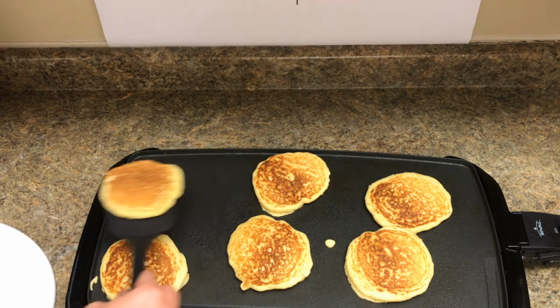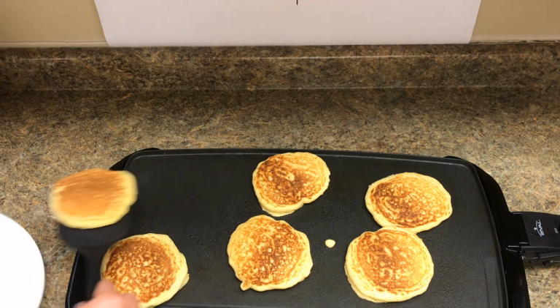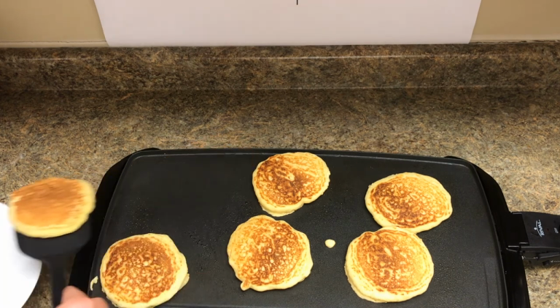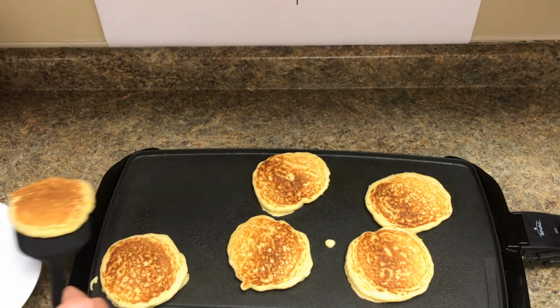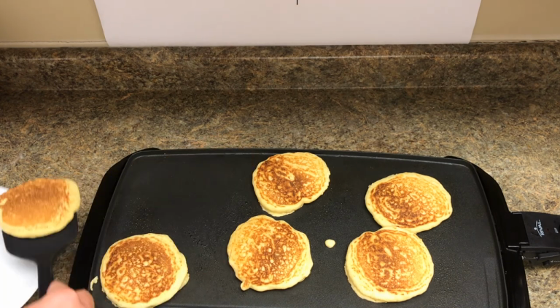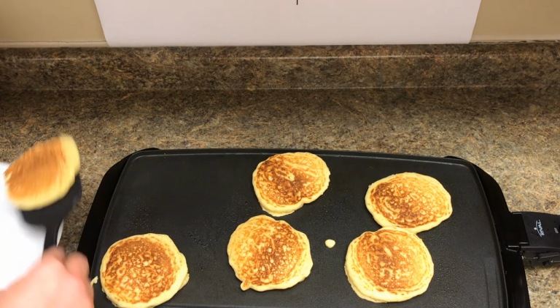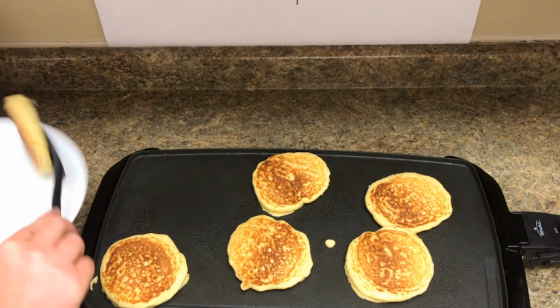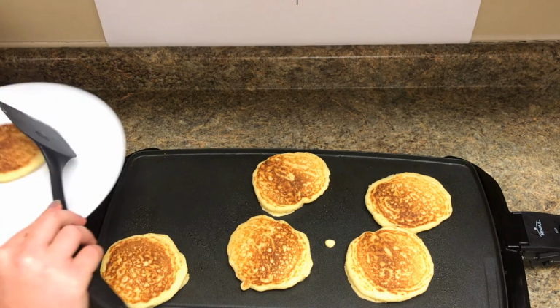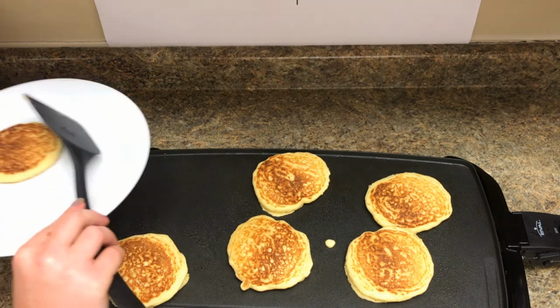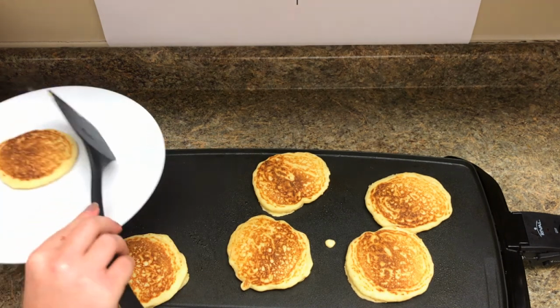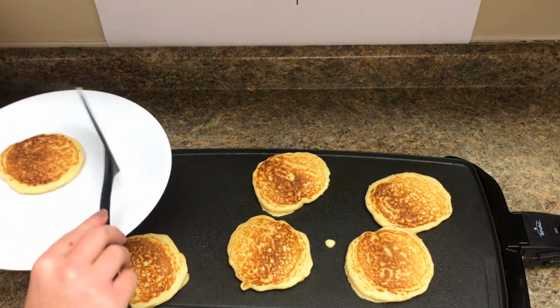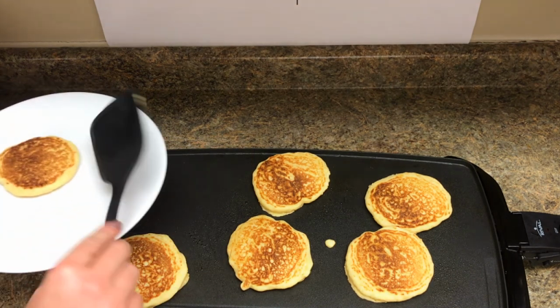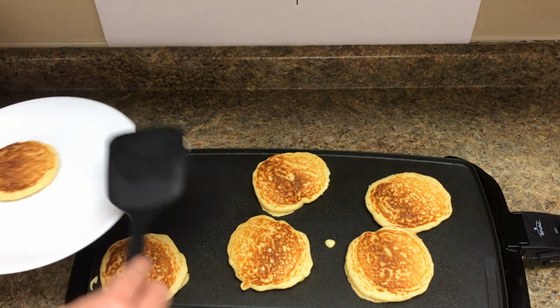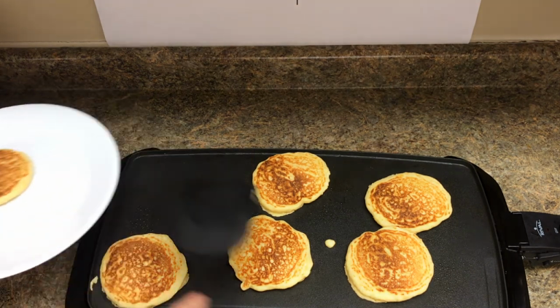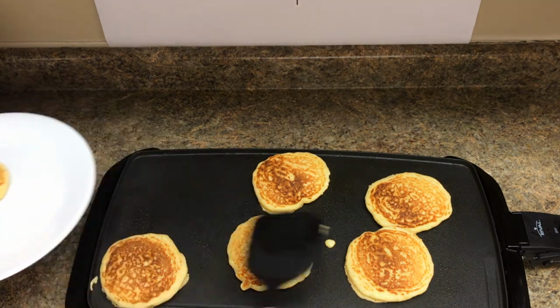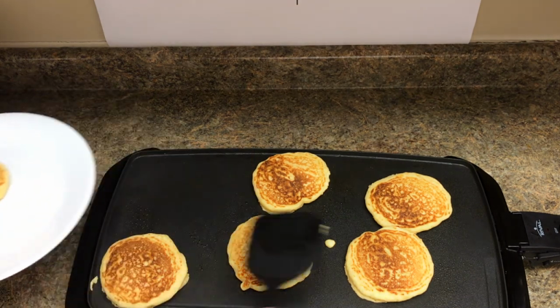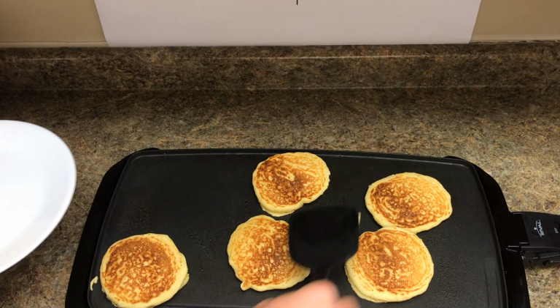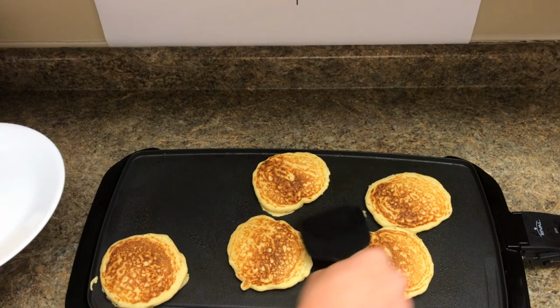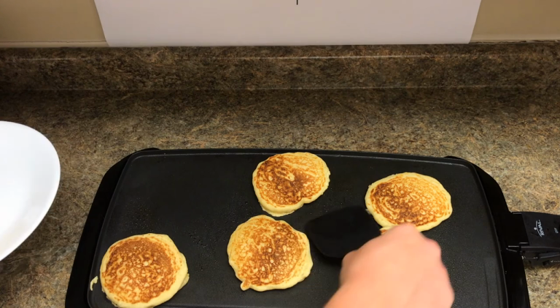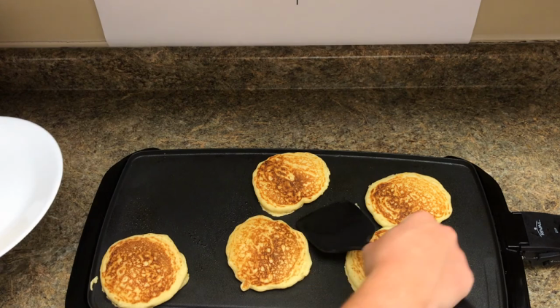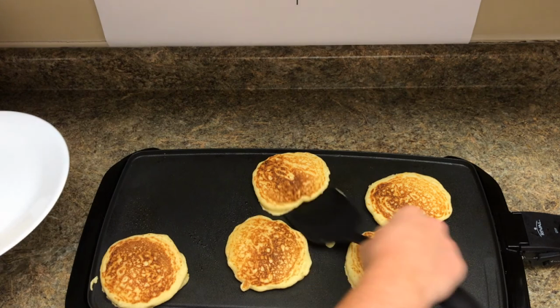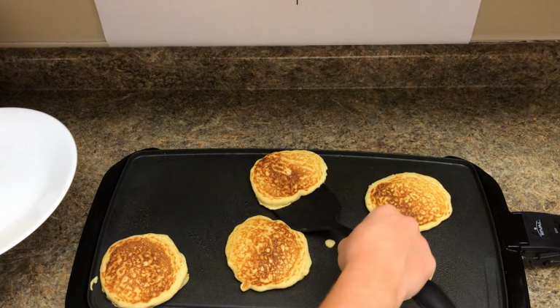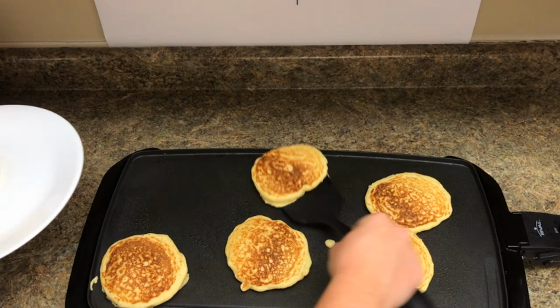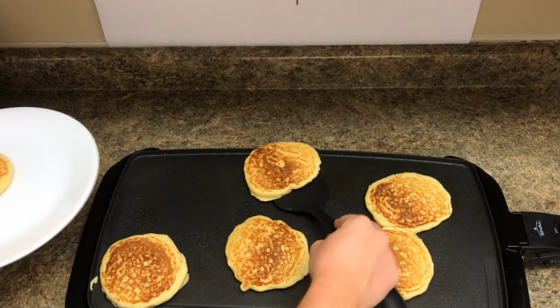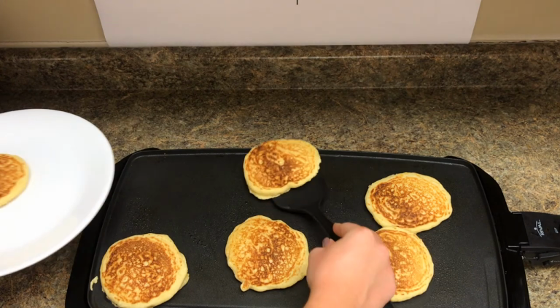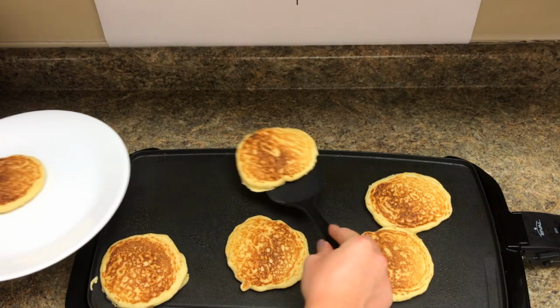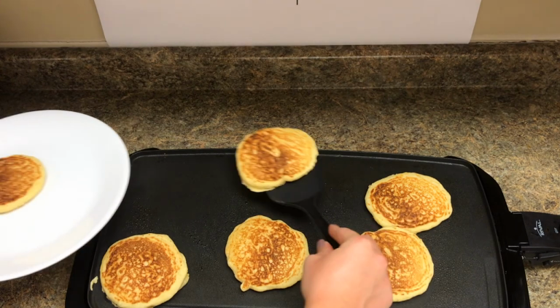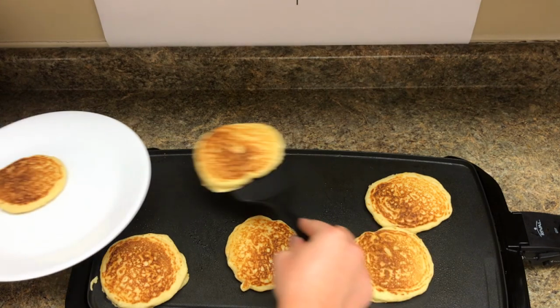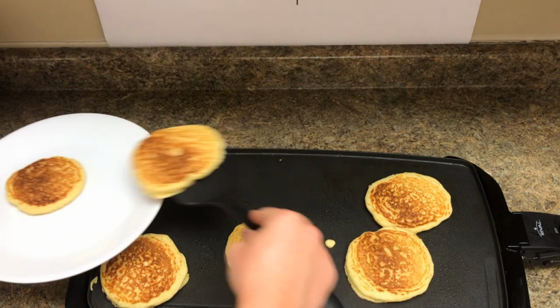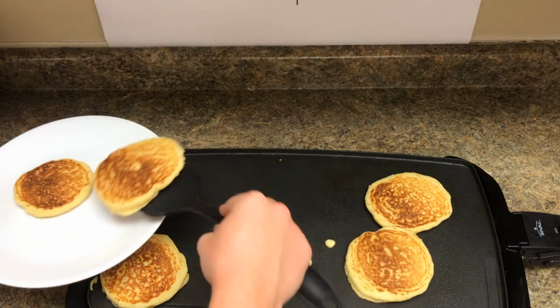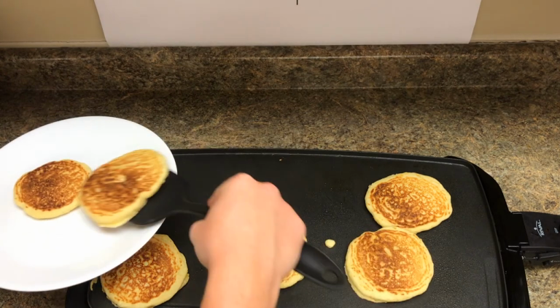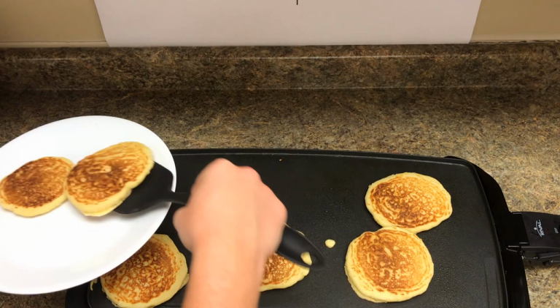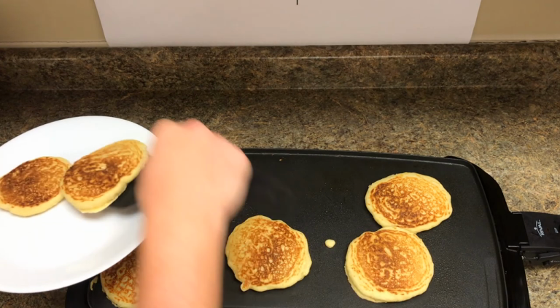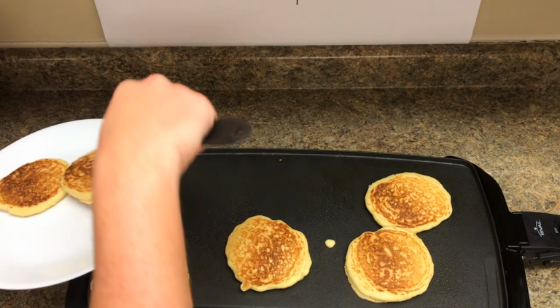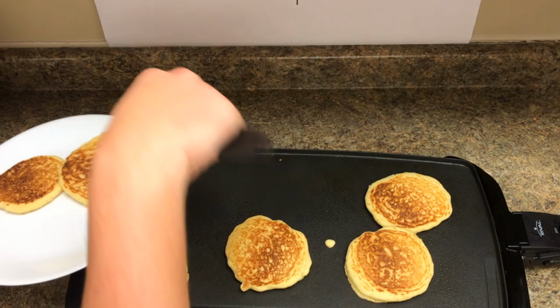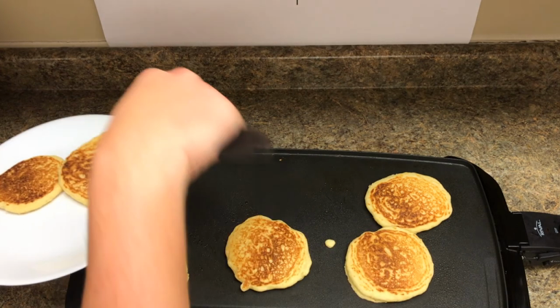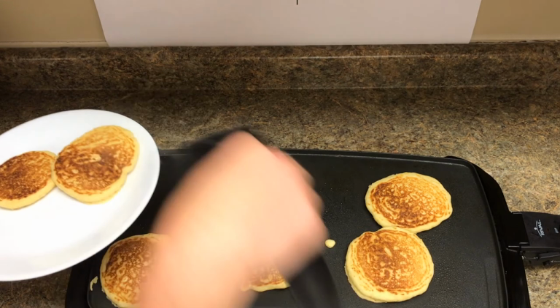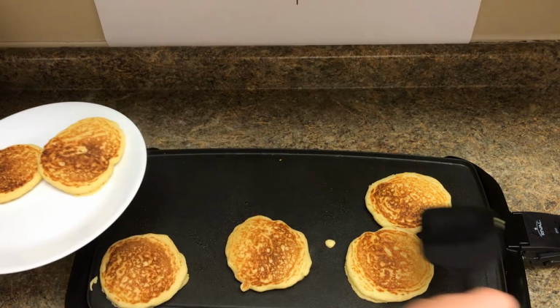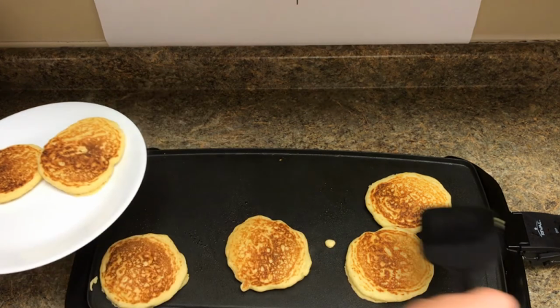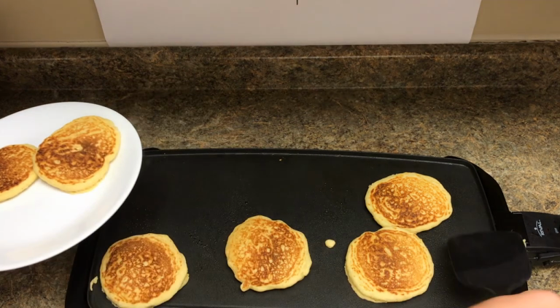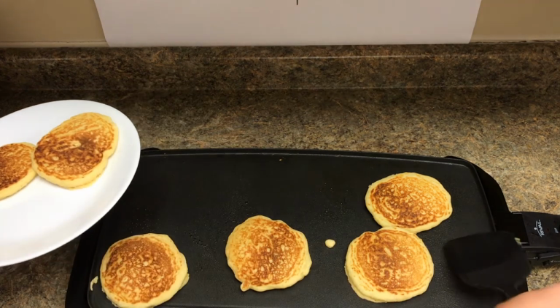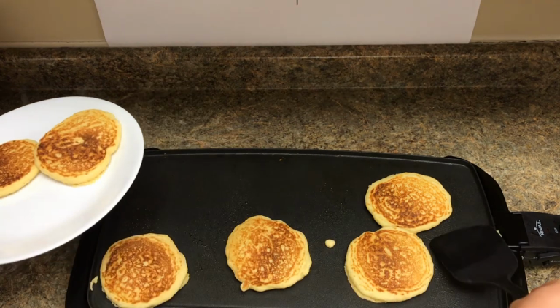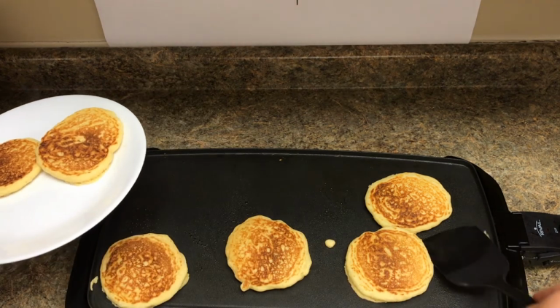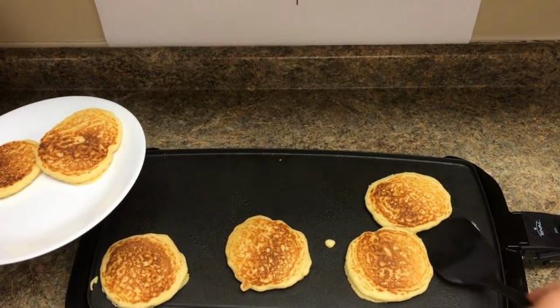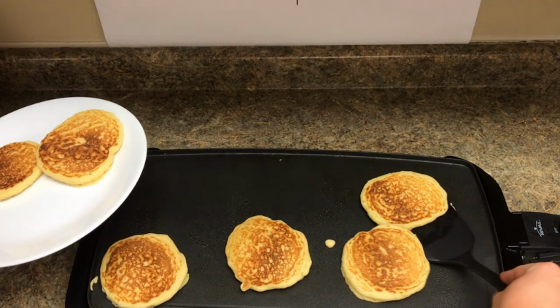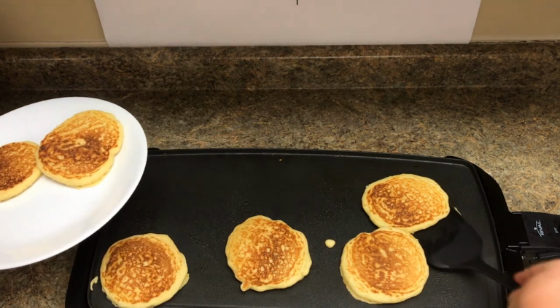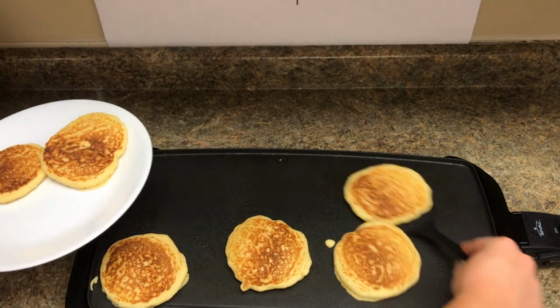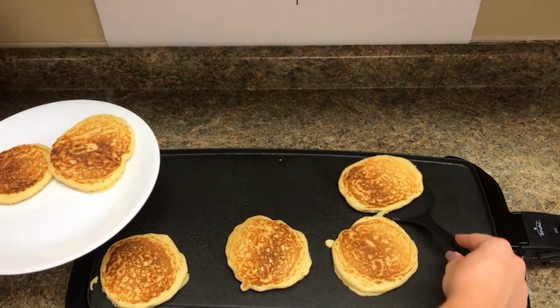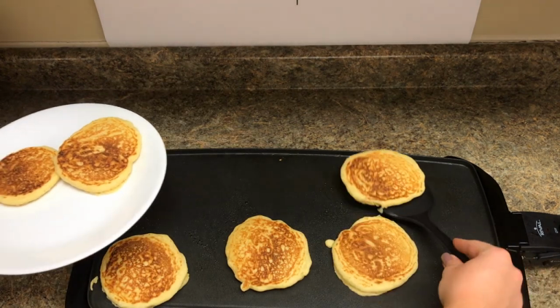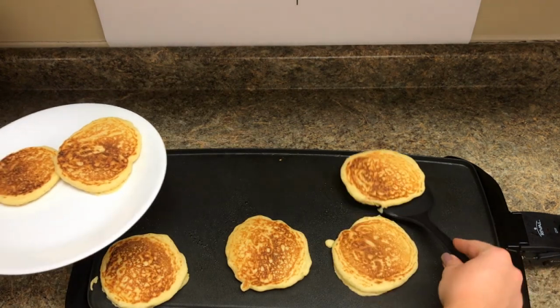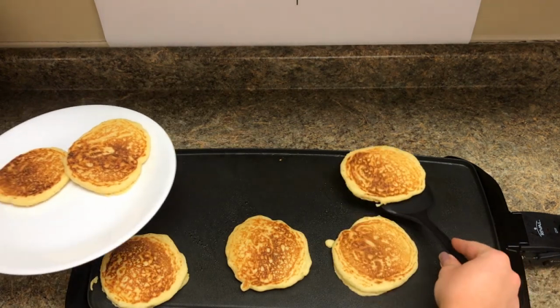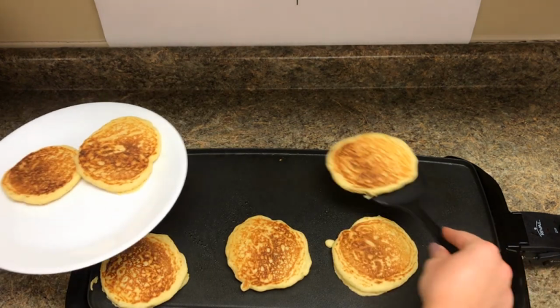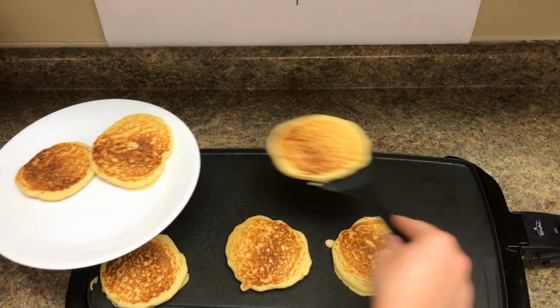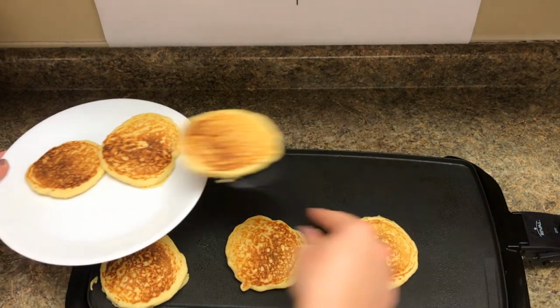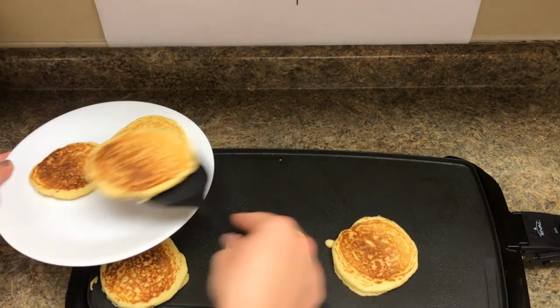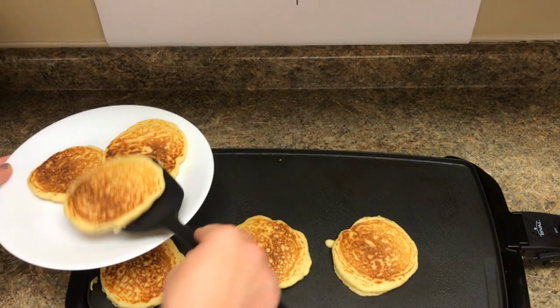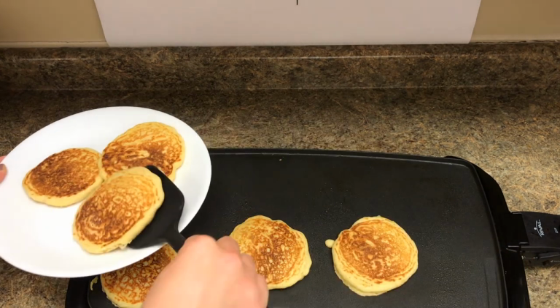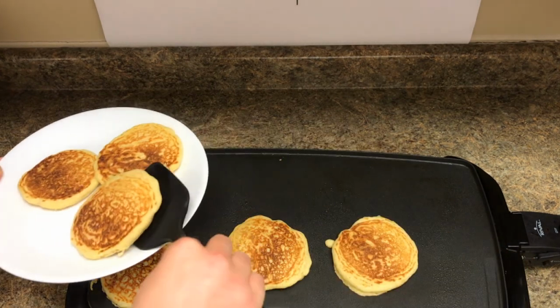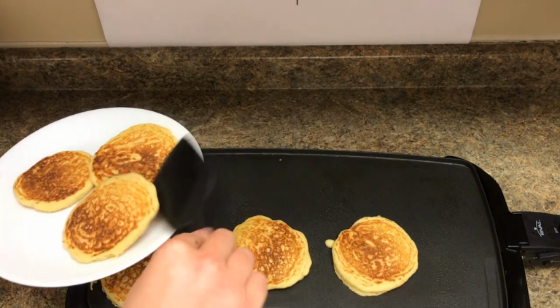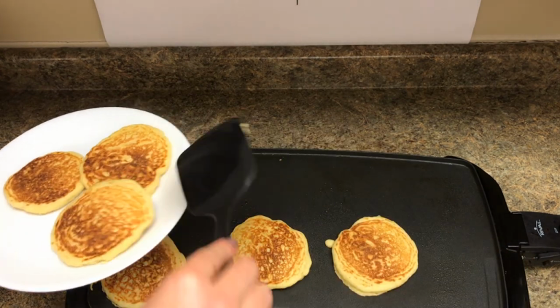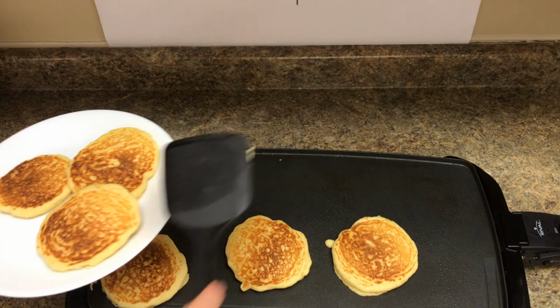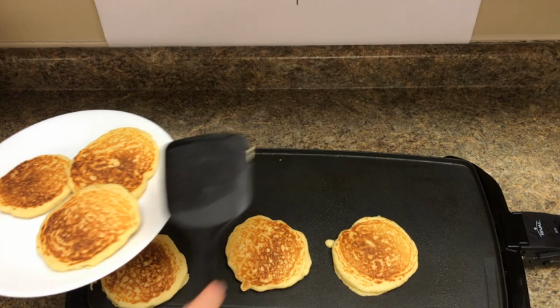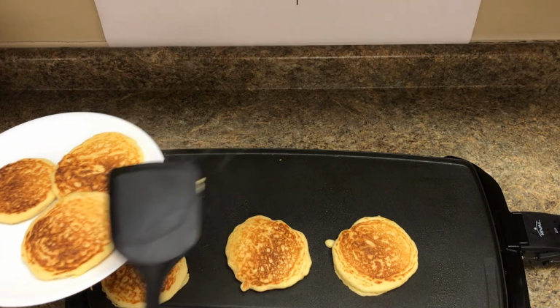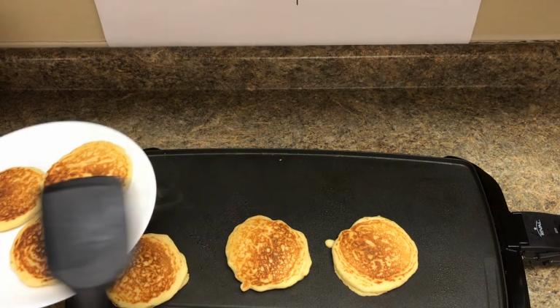Flip it onto a plate and serve warm with butter or any other toppings.